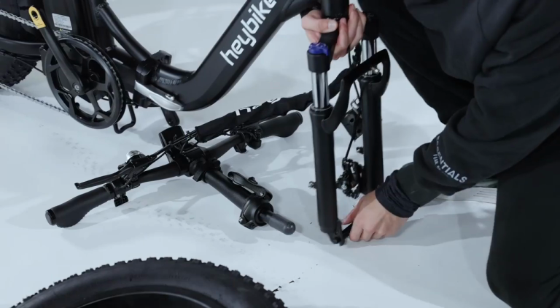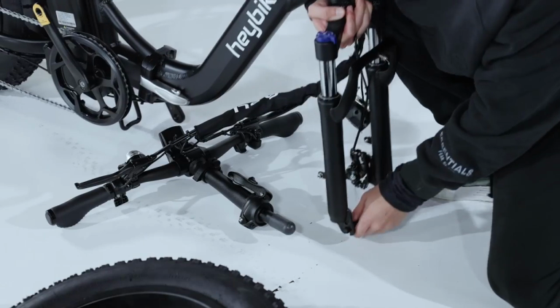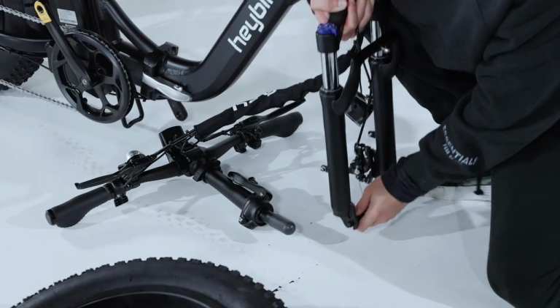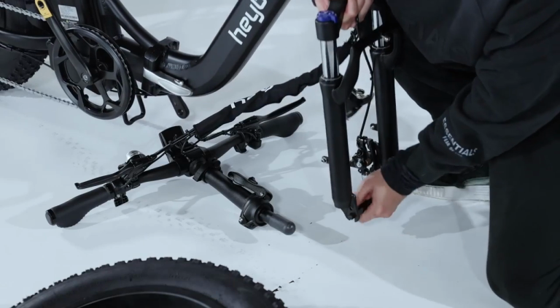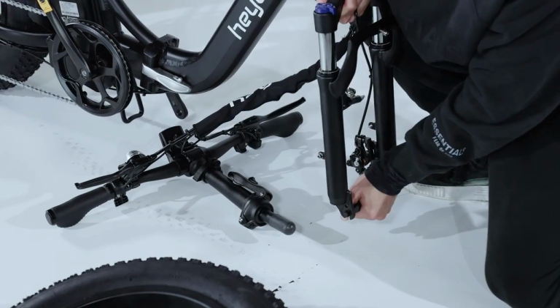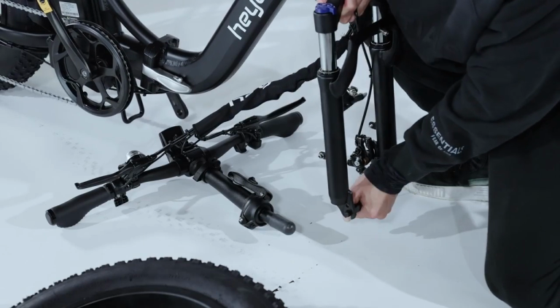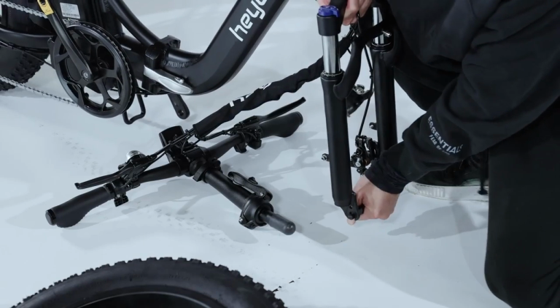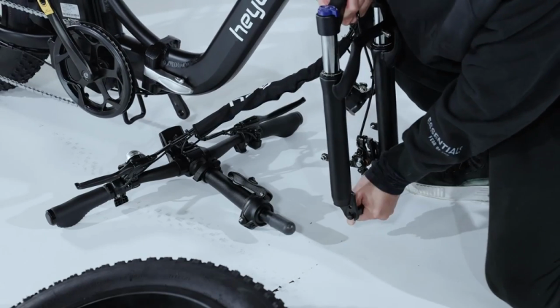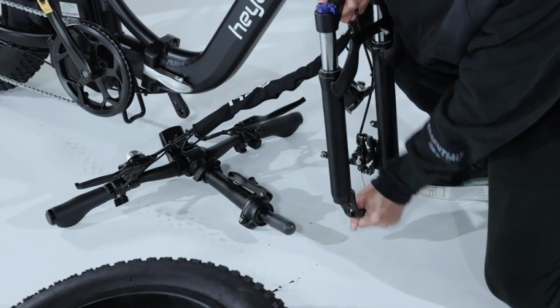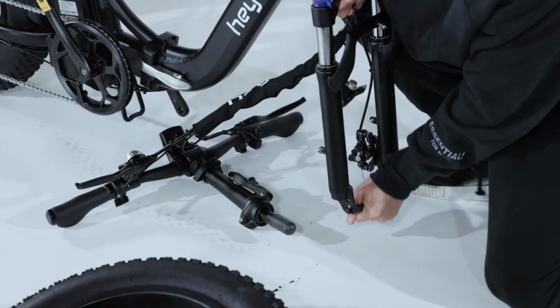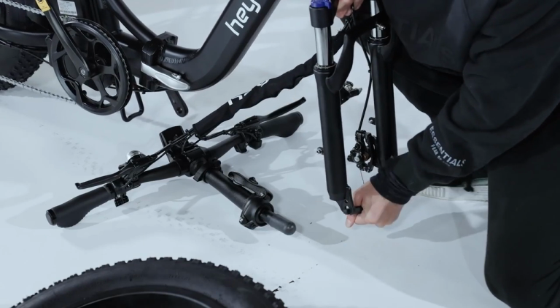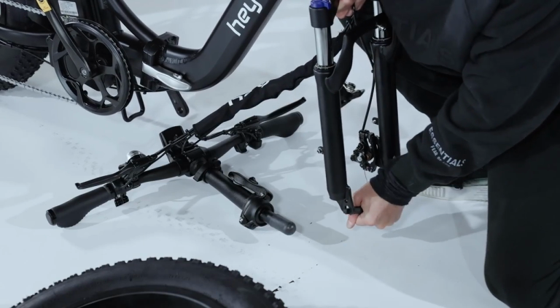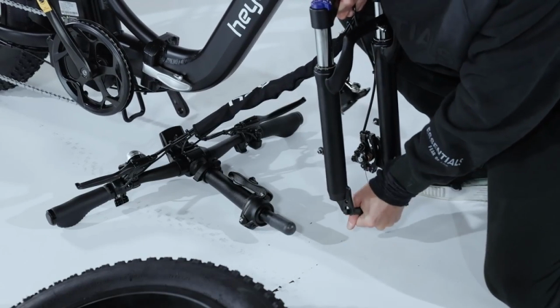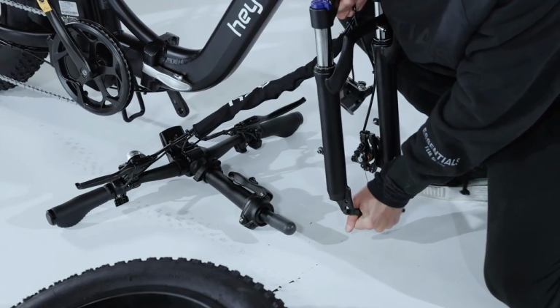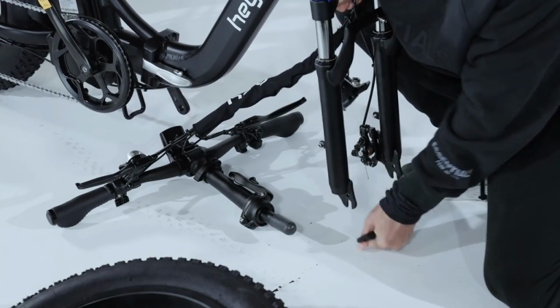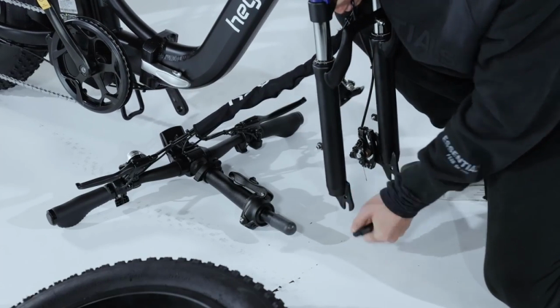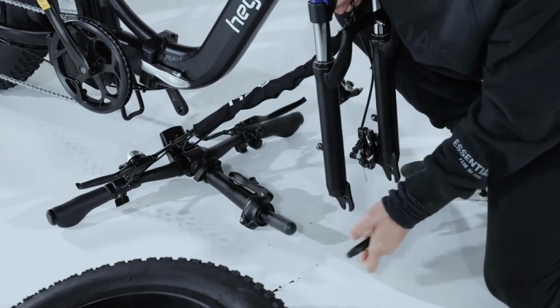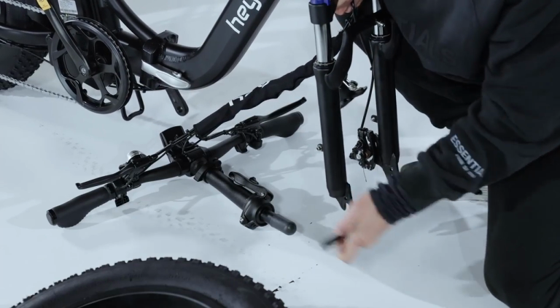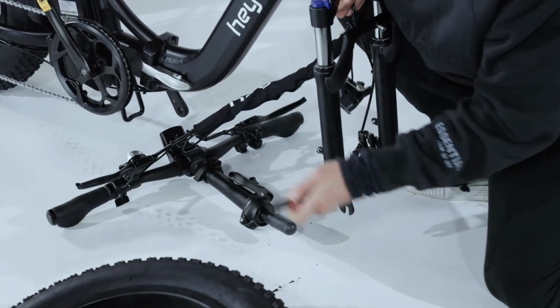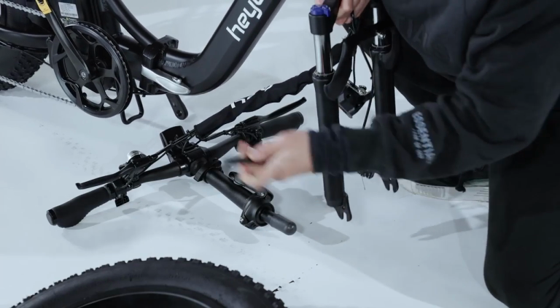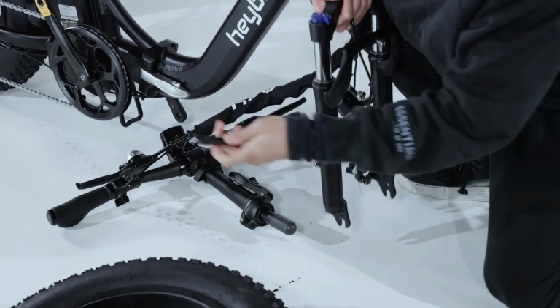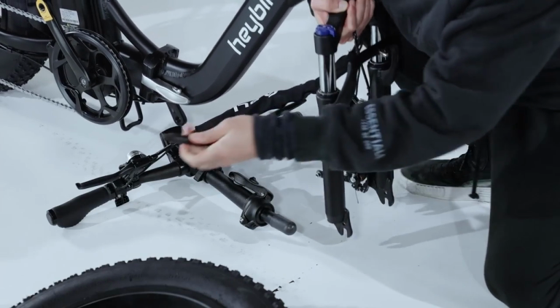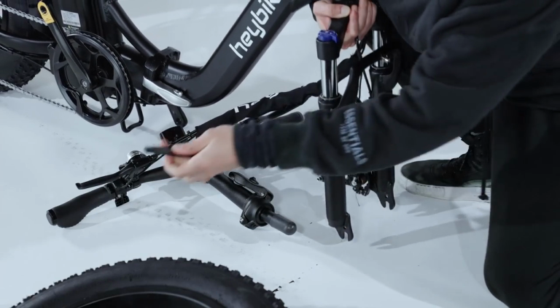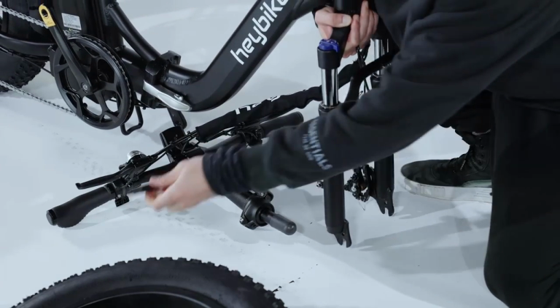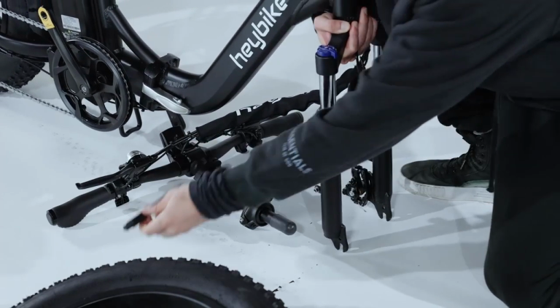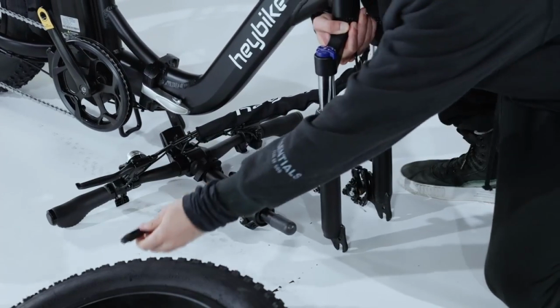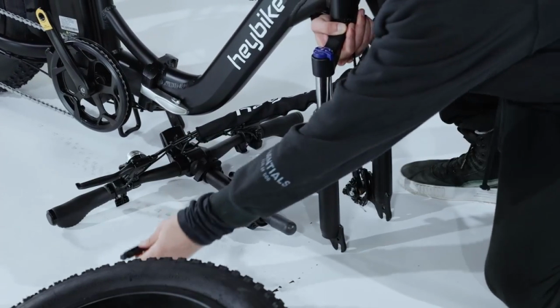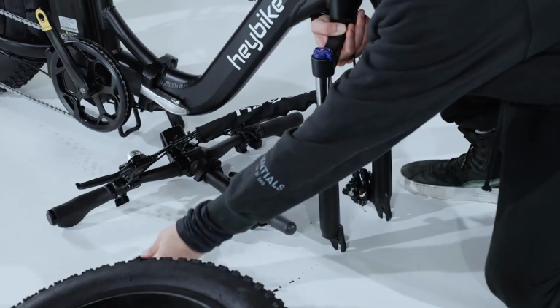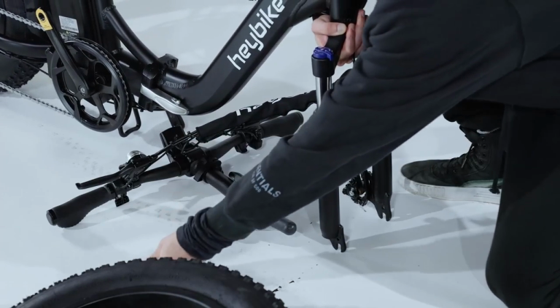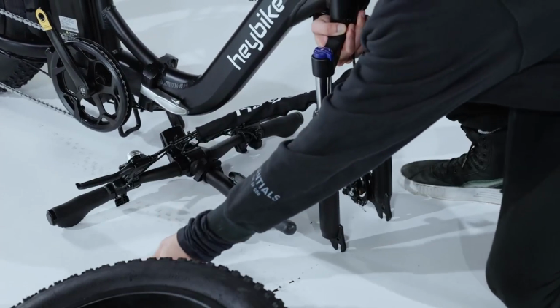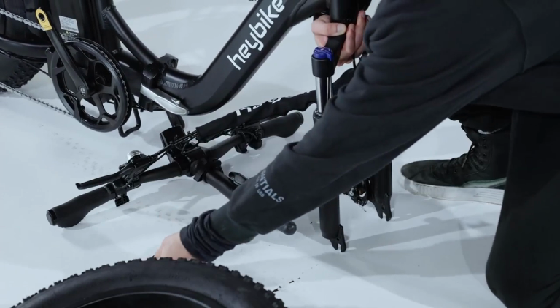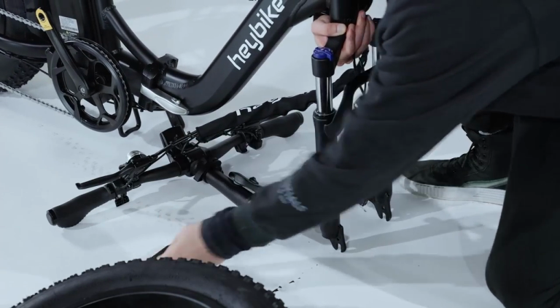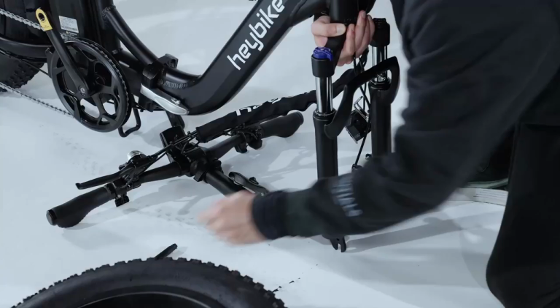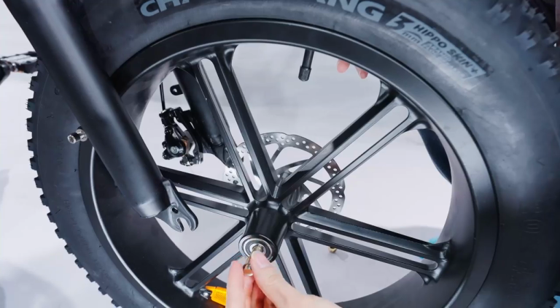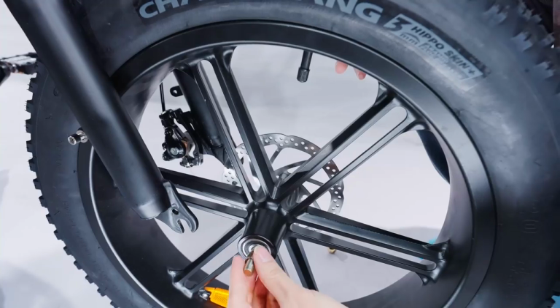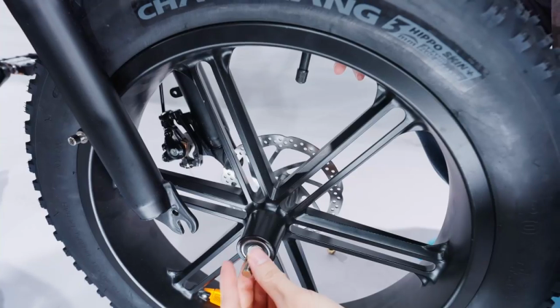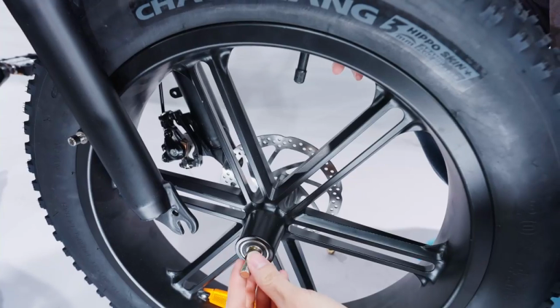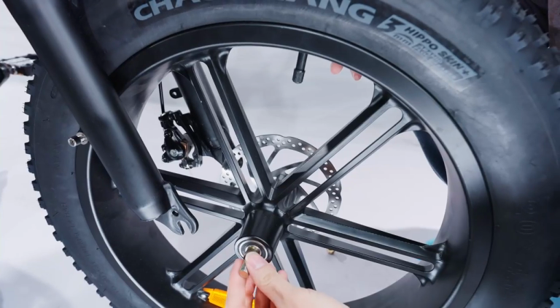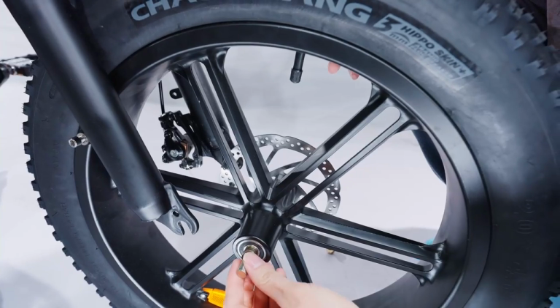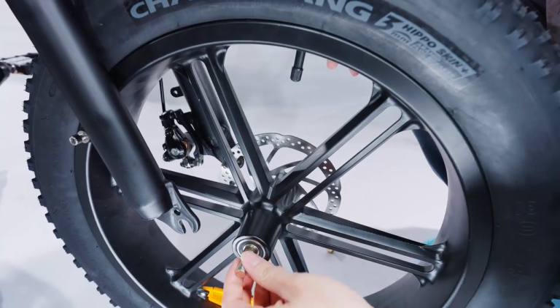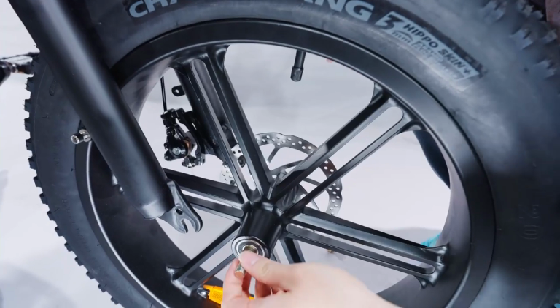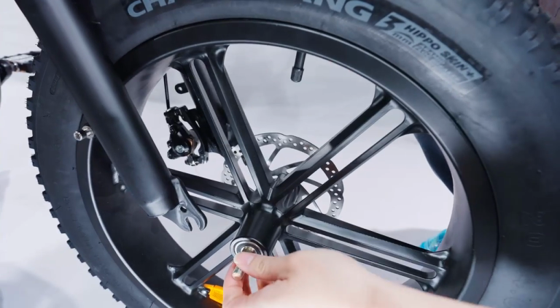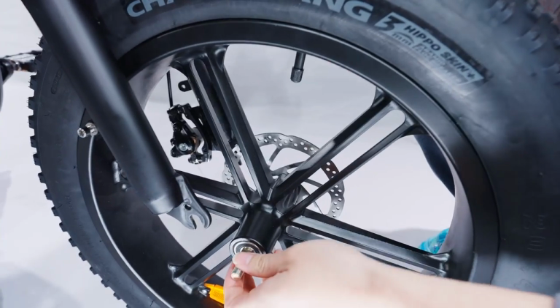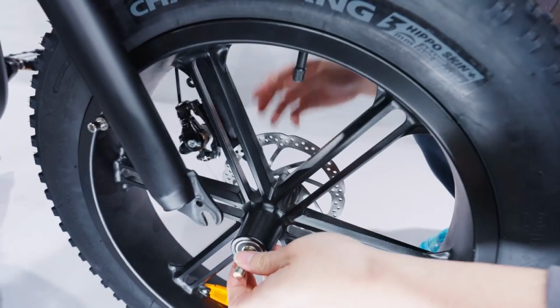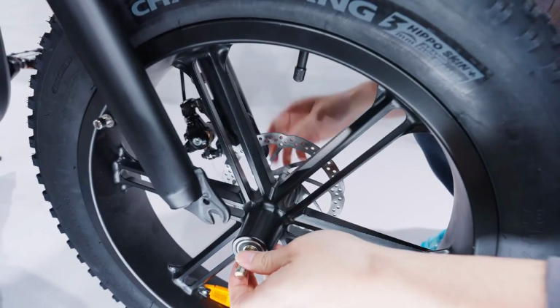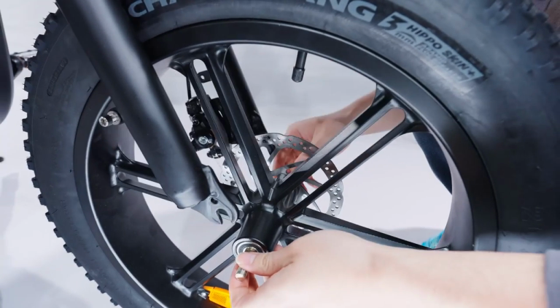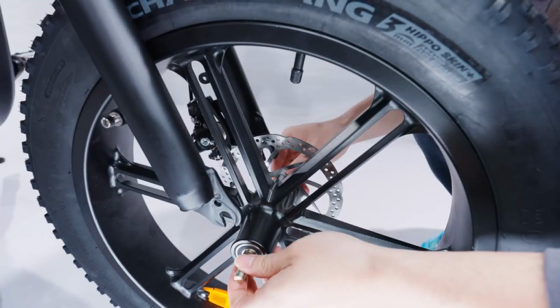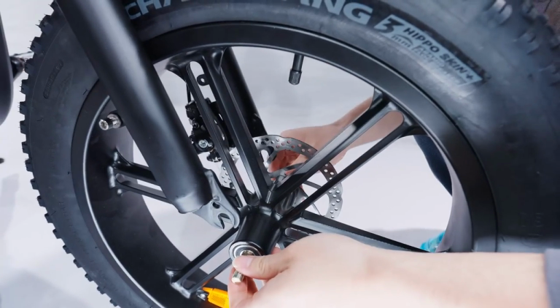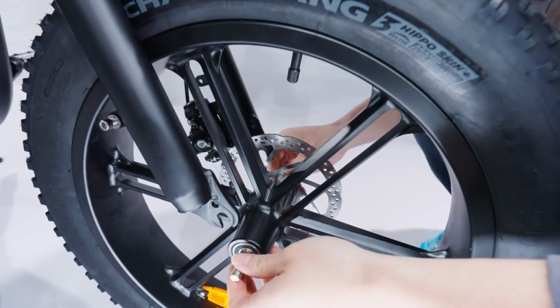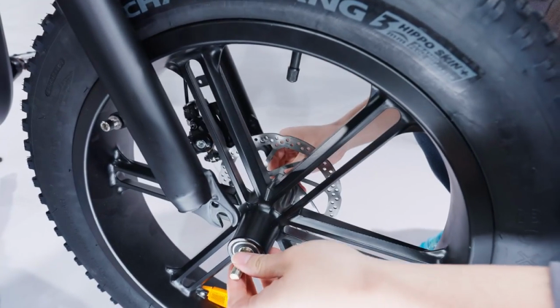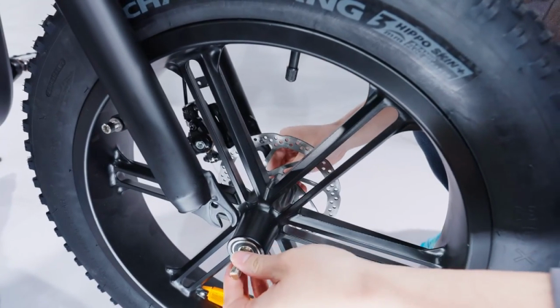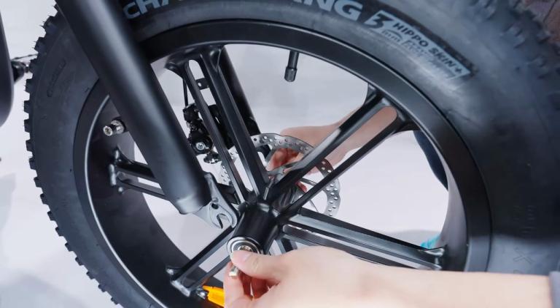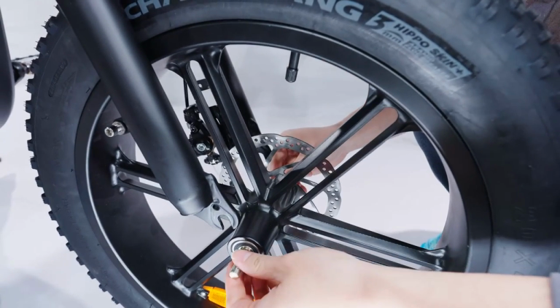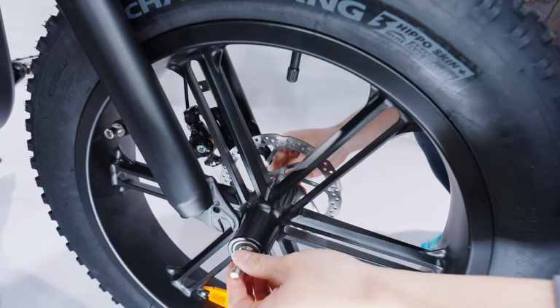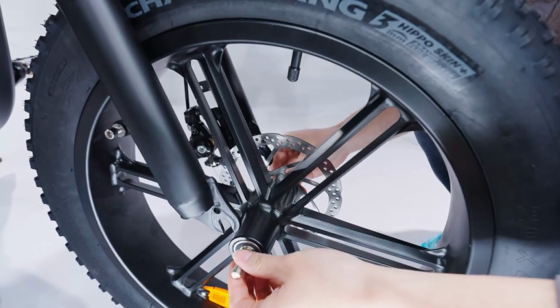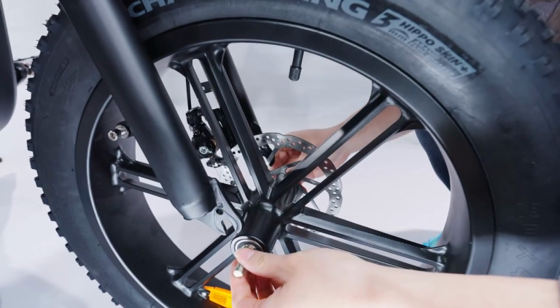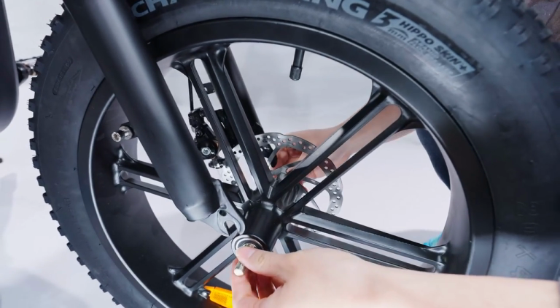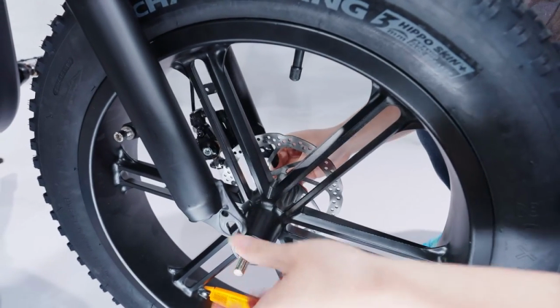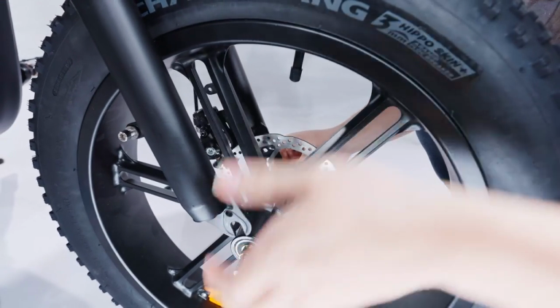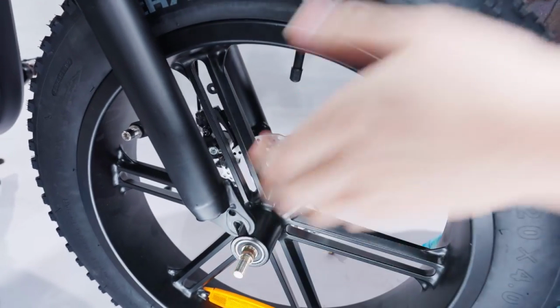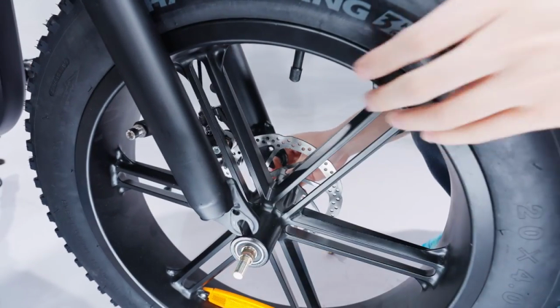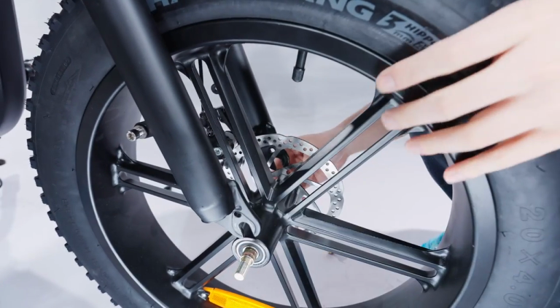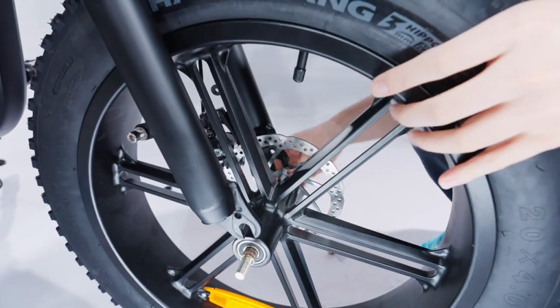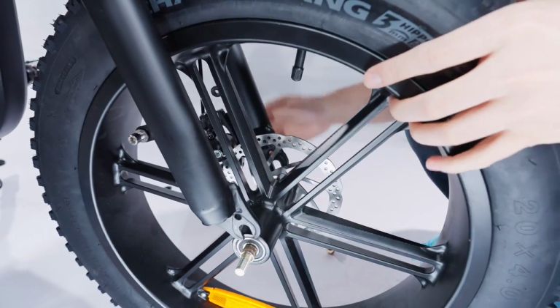Let's start the assembly by removing the protector from the front fork. You can then lift up the bike and place the front wheel in place.